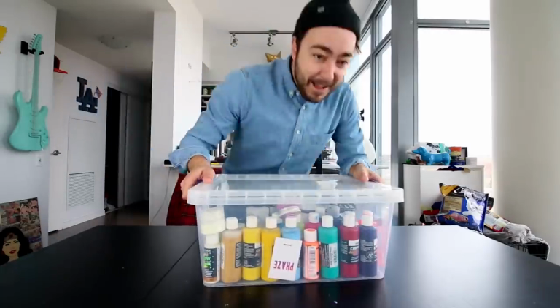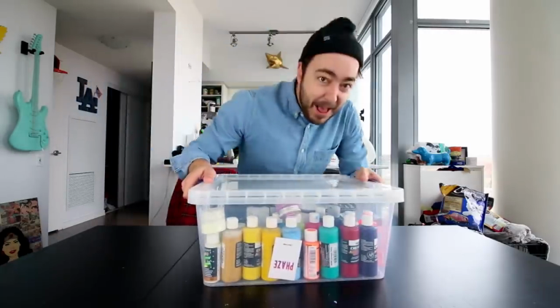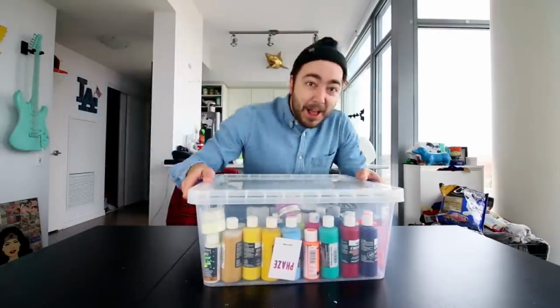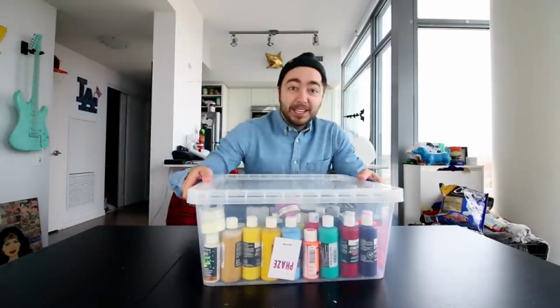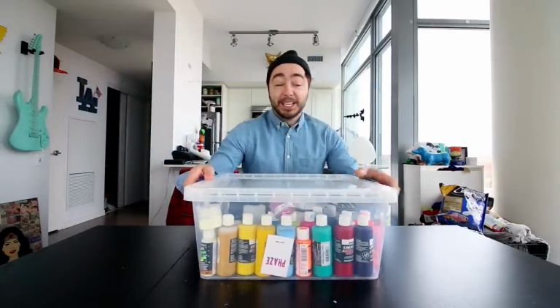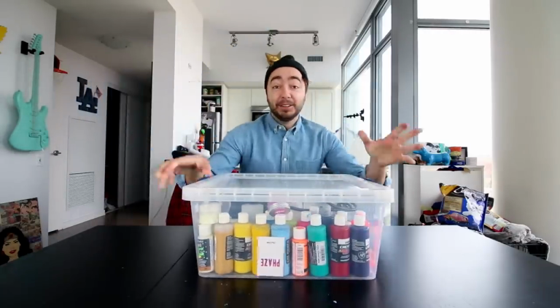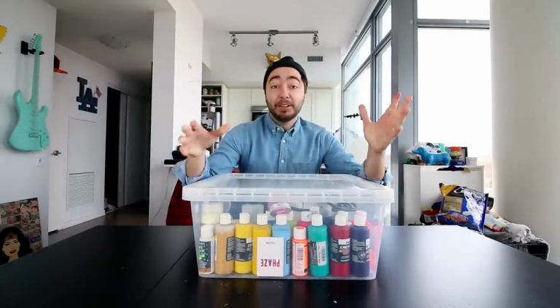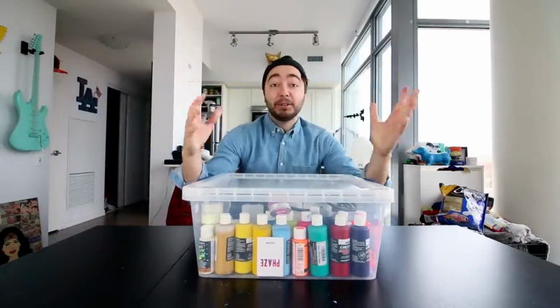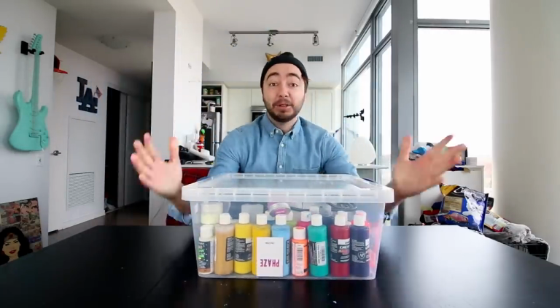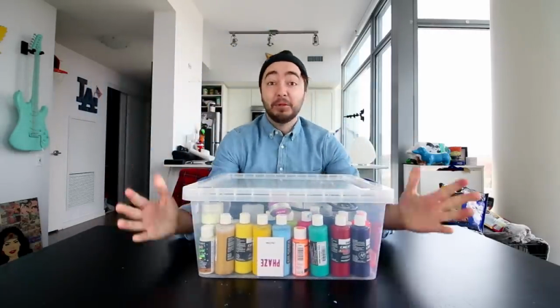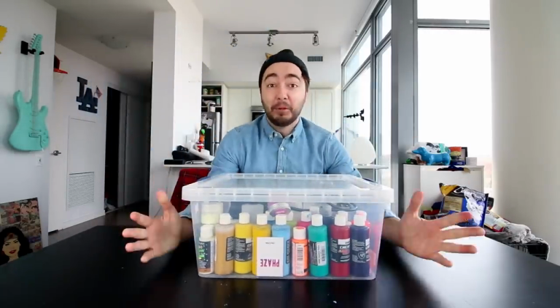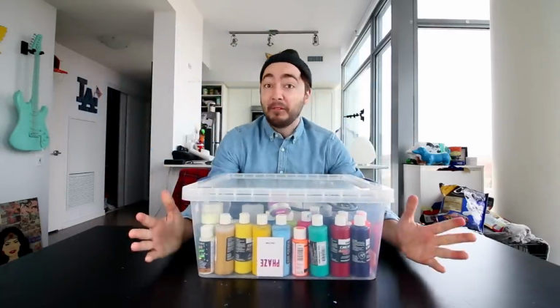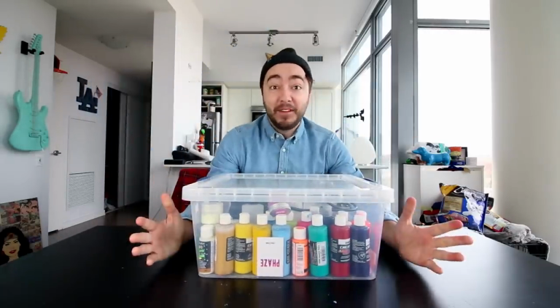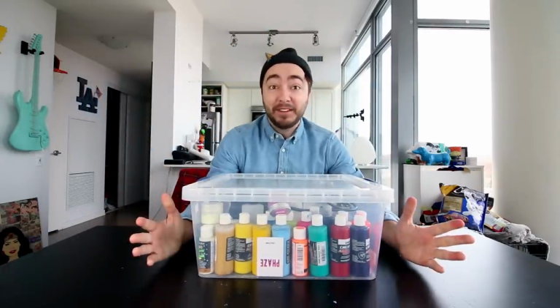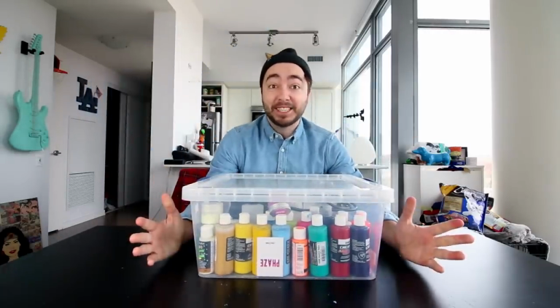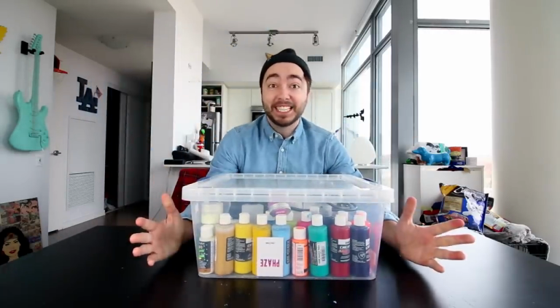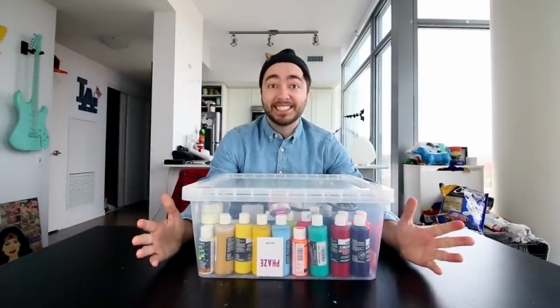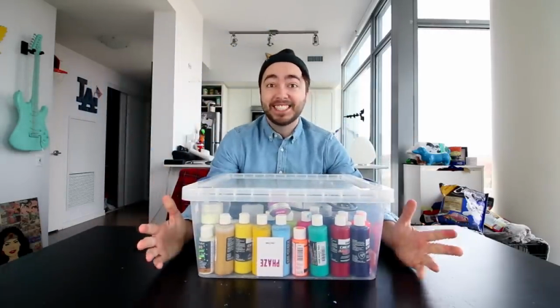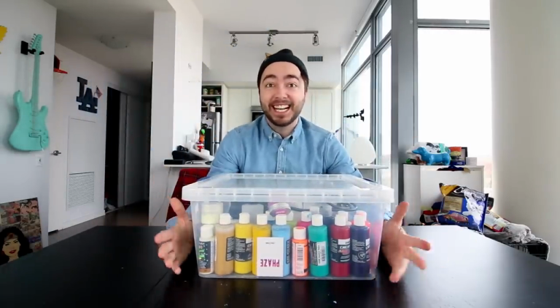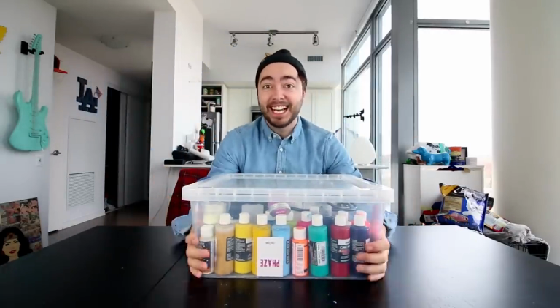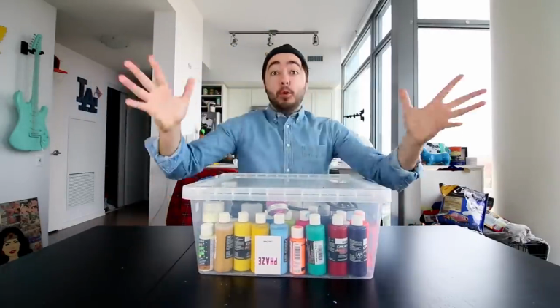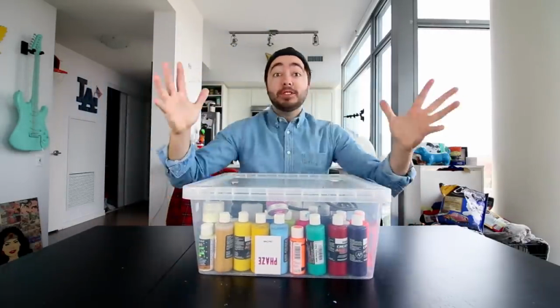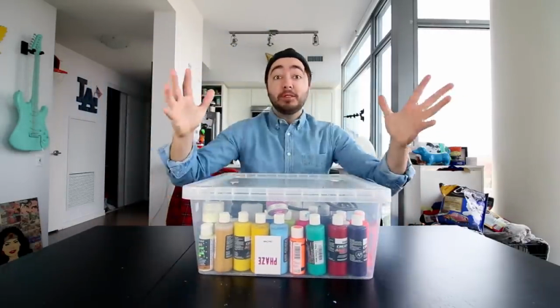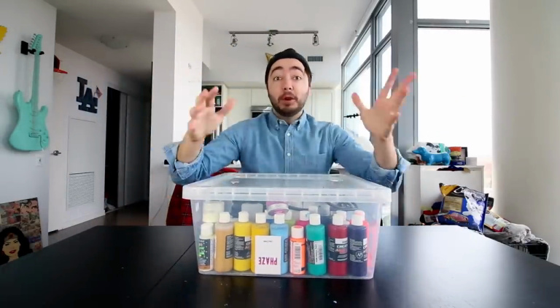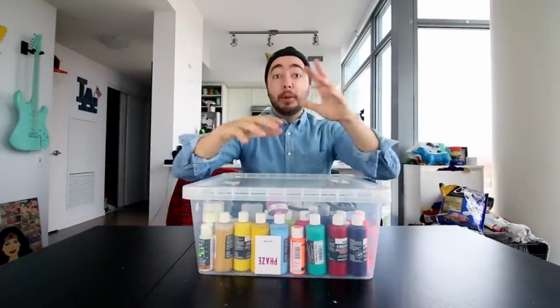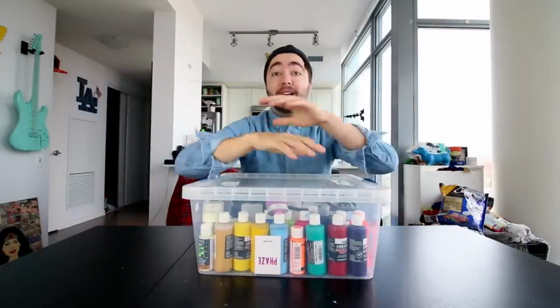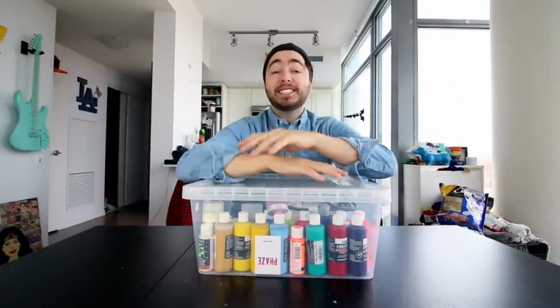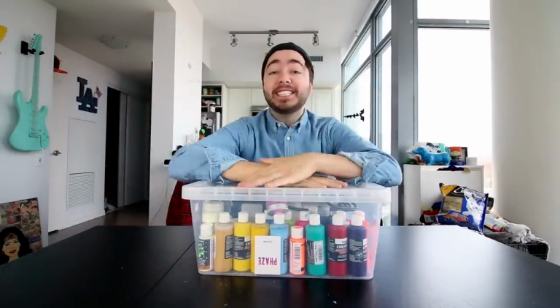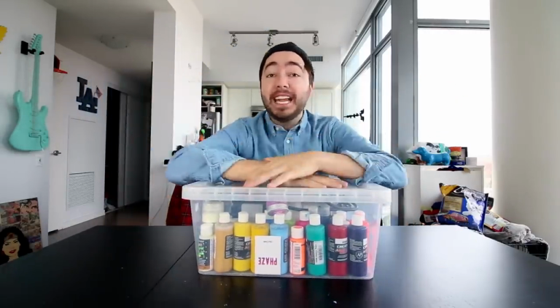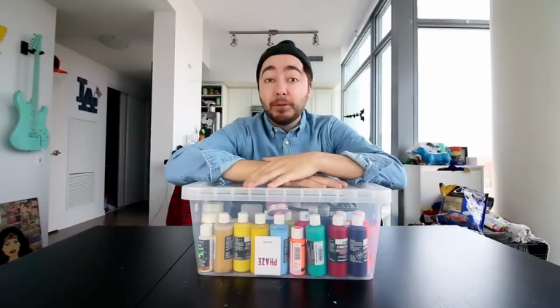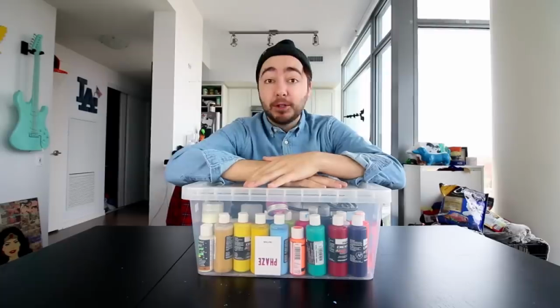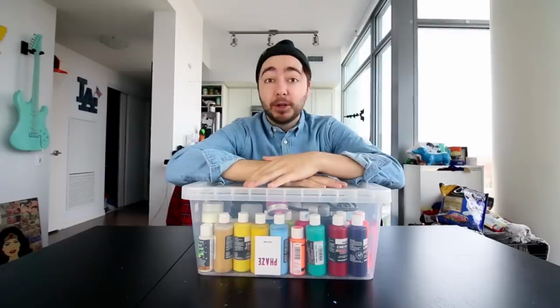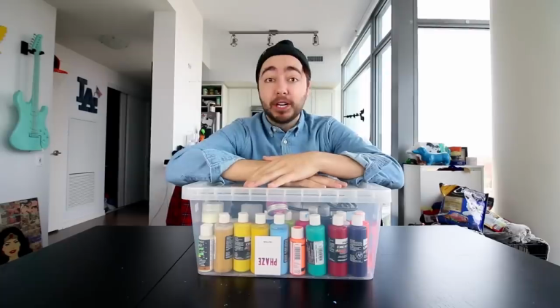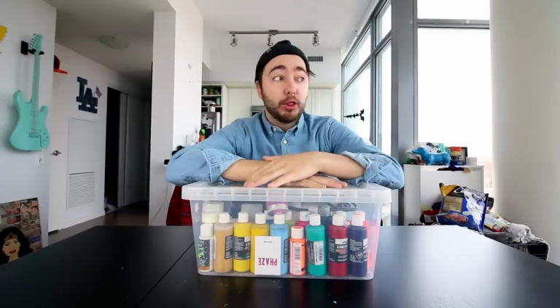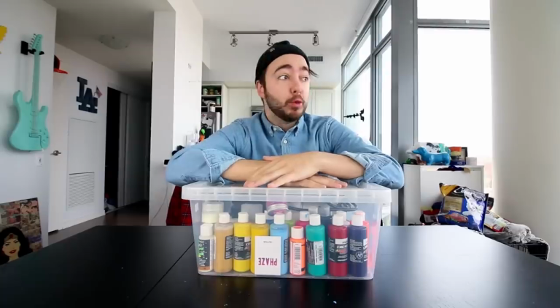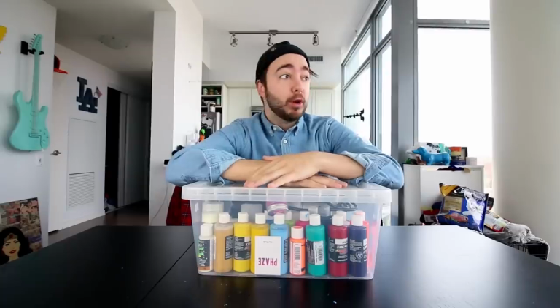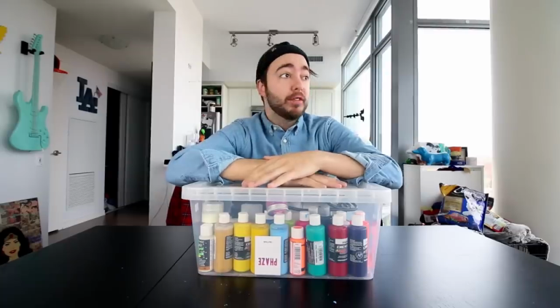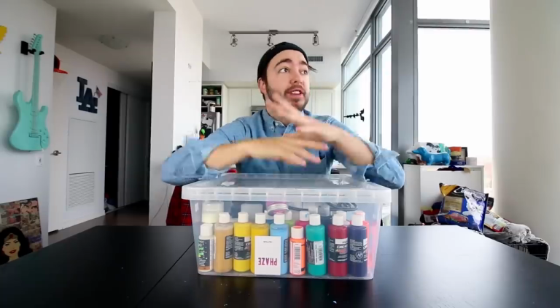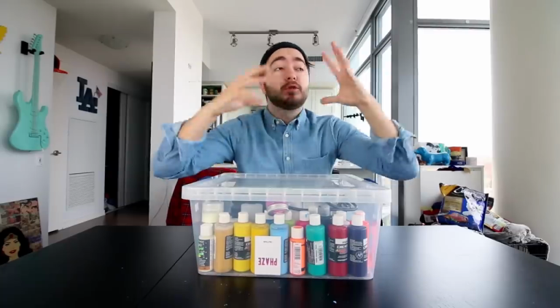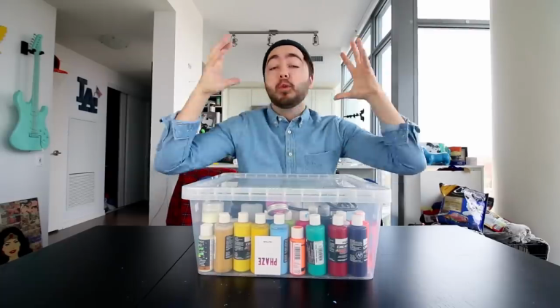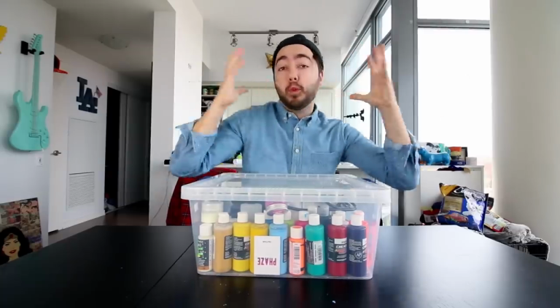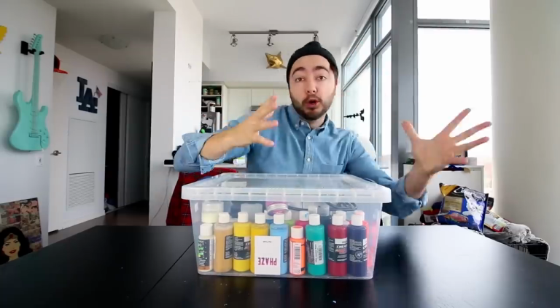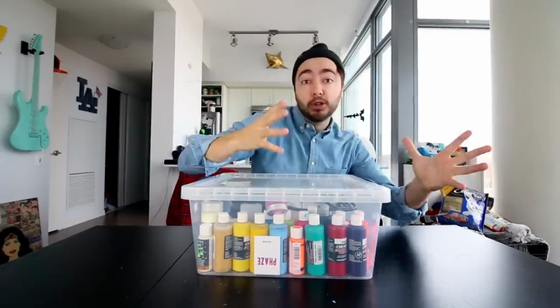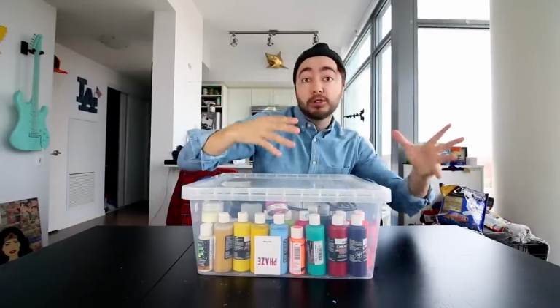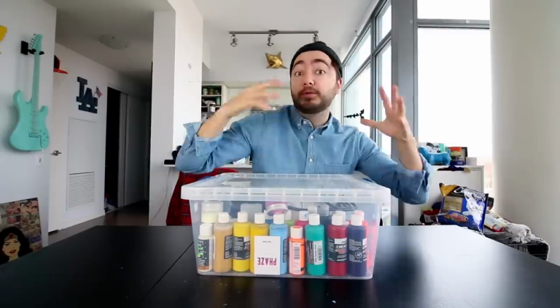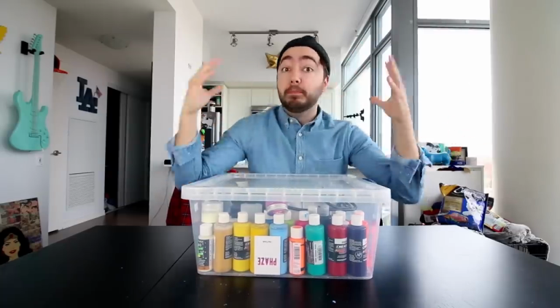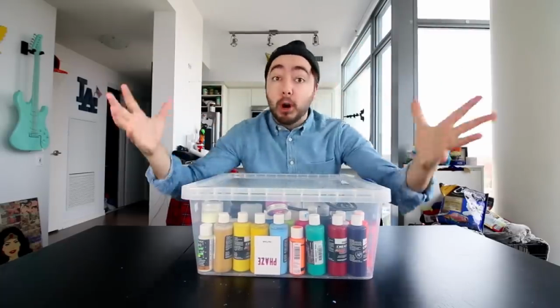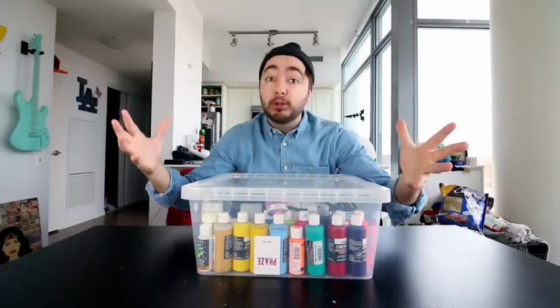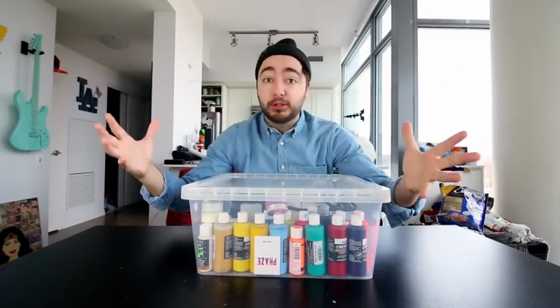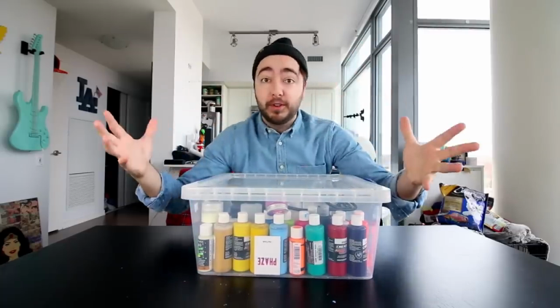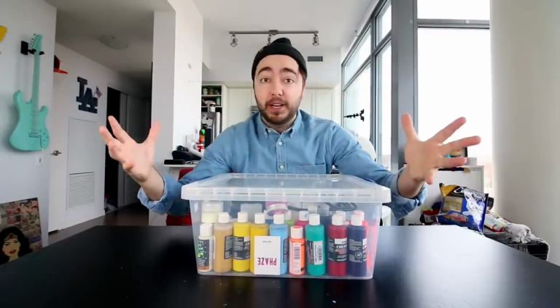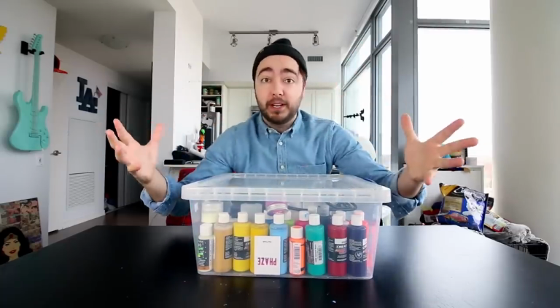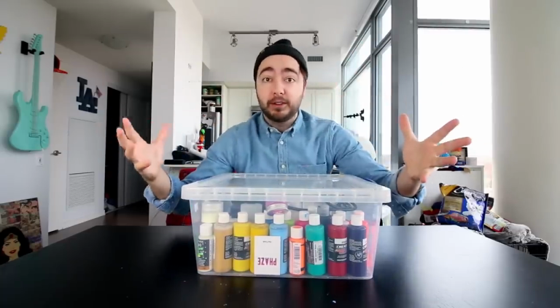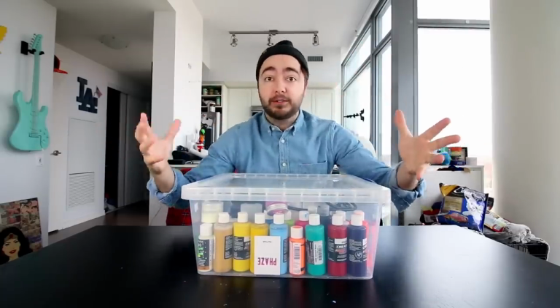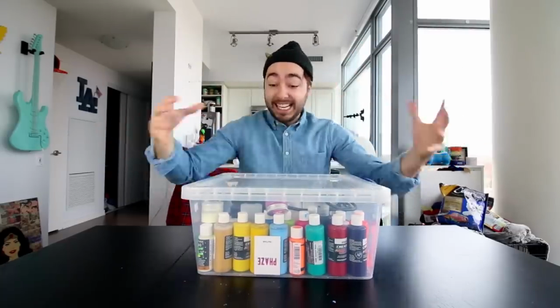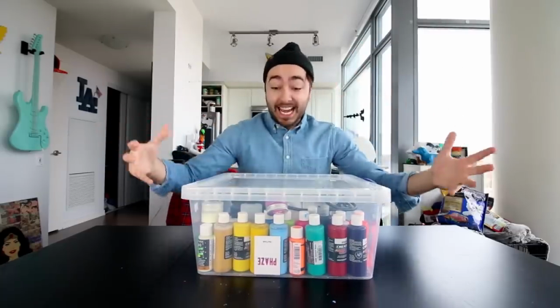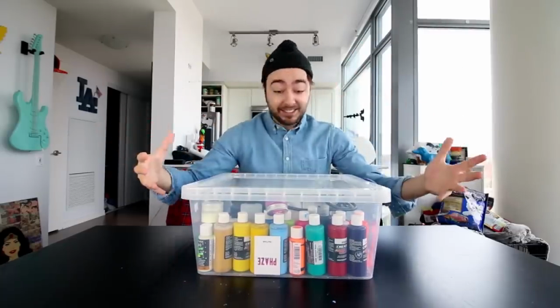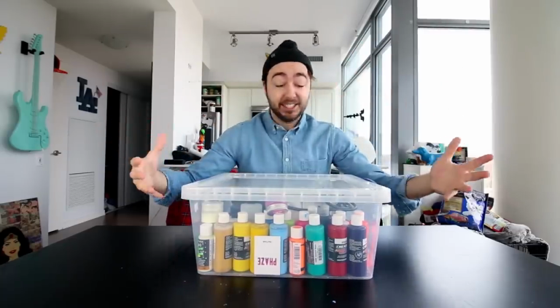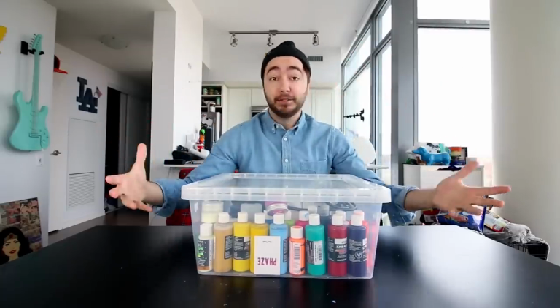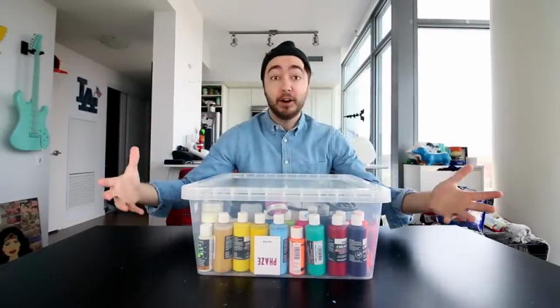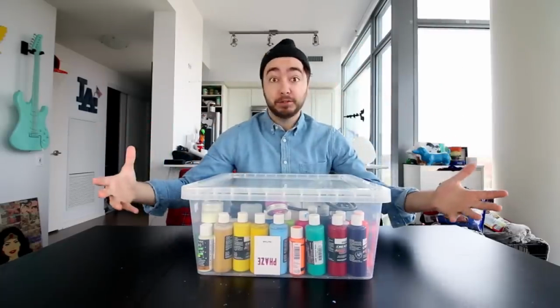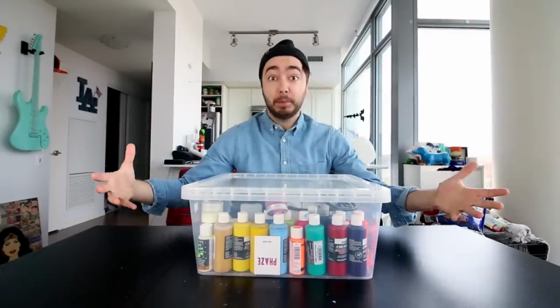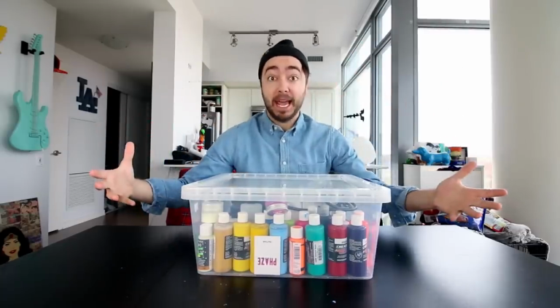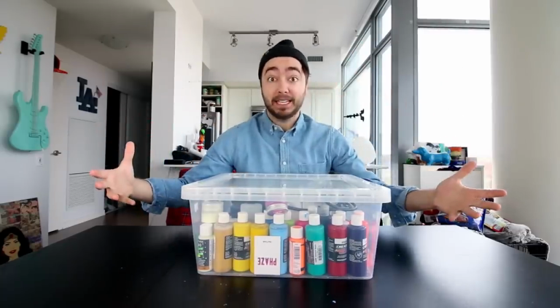Okay, literally we're doing one of my favorite things today. Today we're doing another one of these world's most videos, and yes it involves paint.